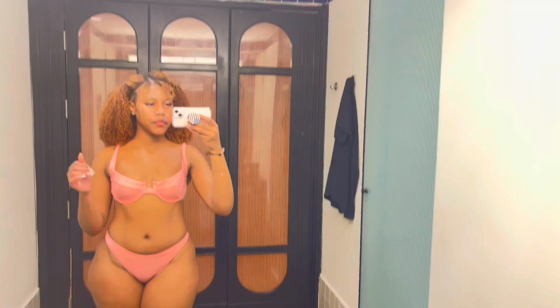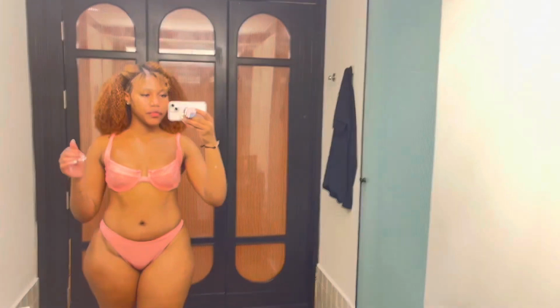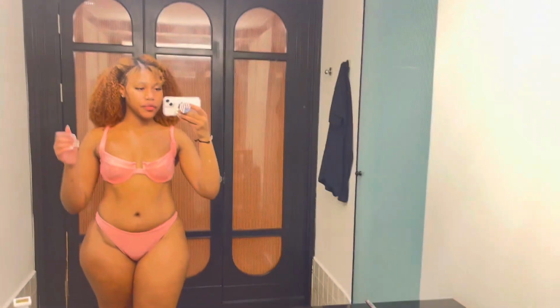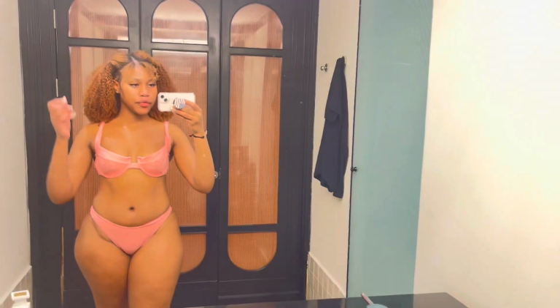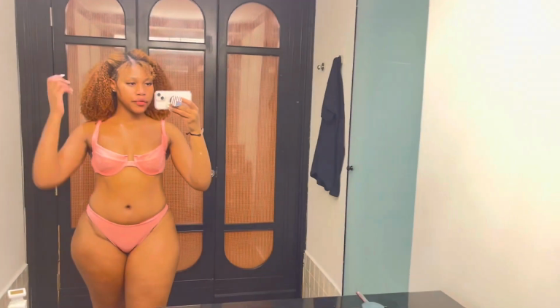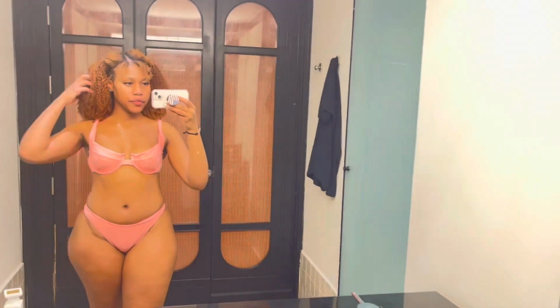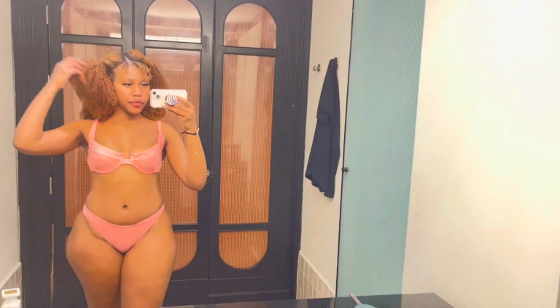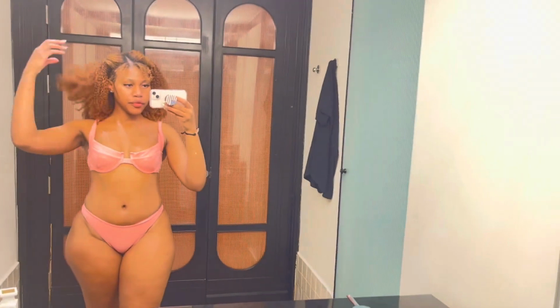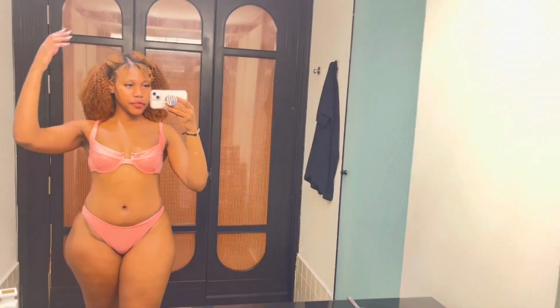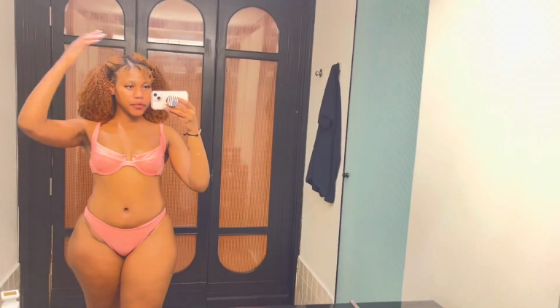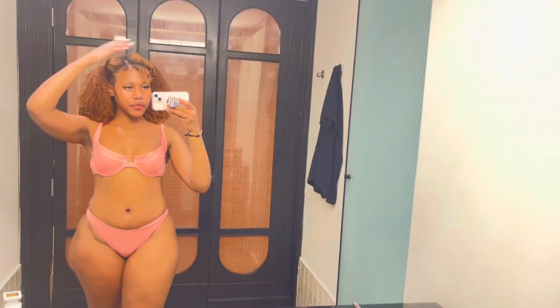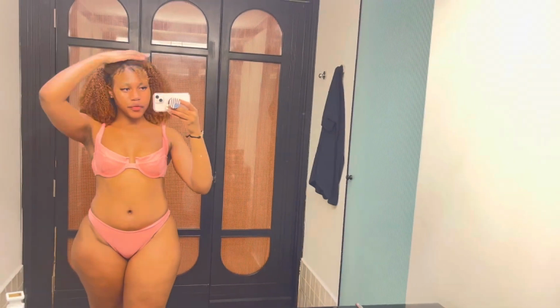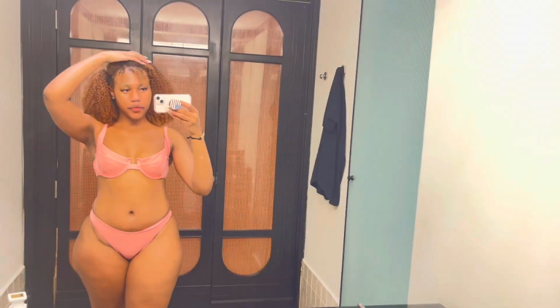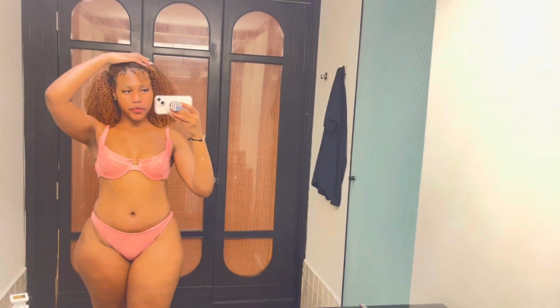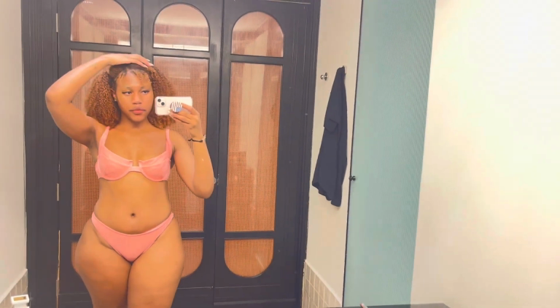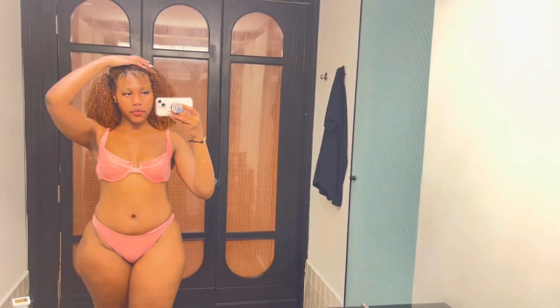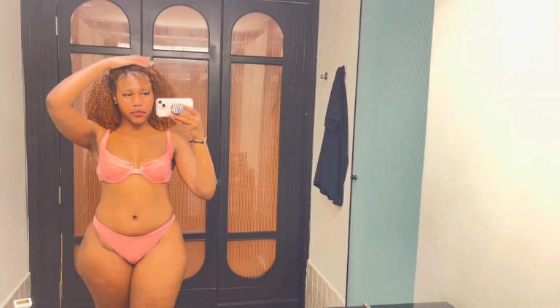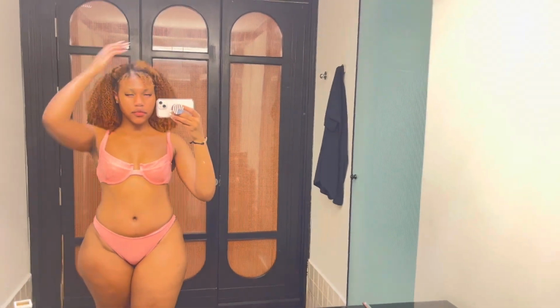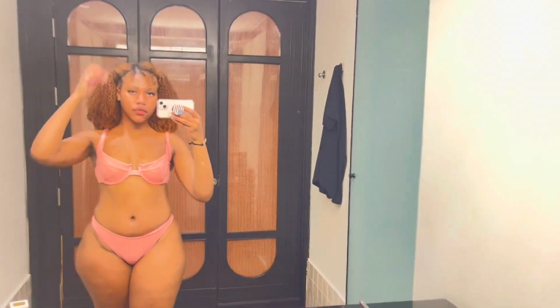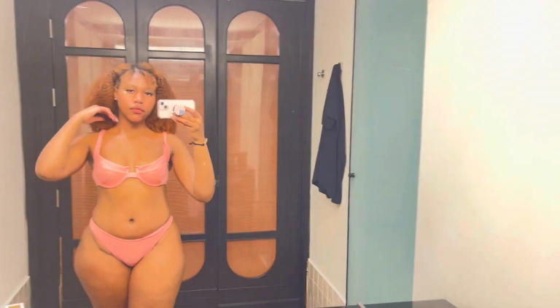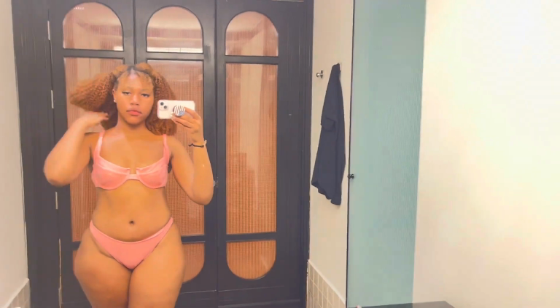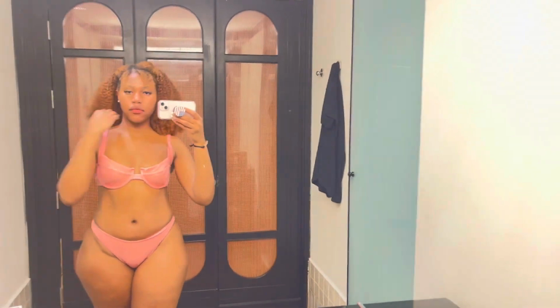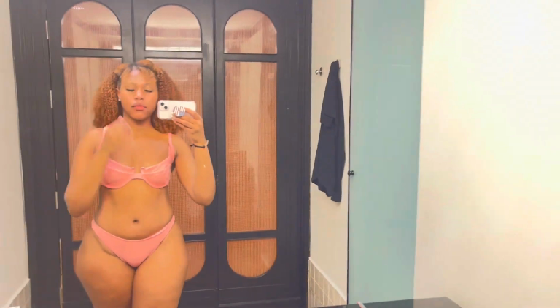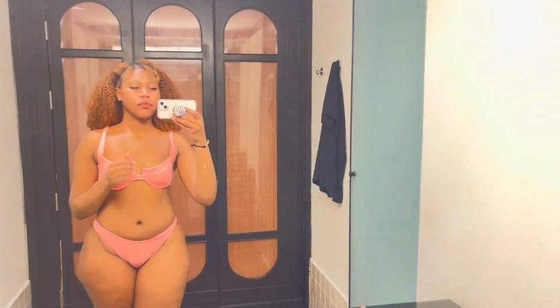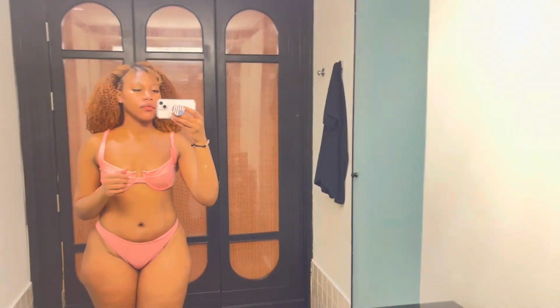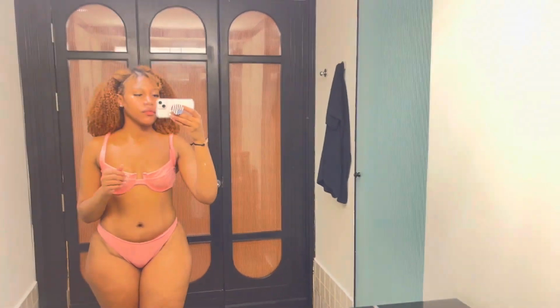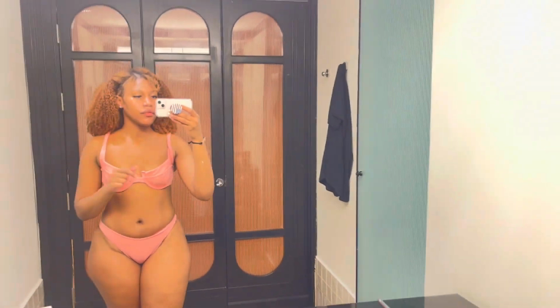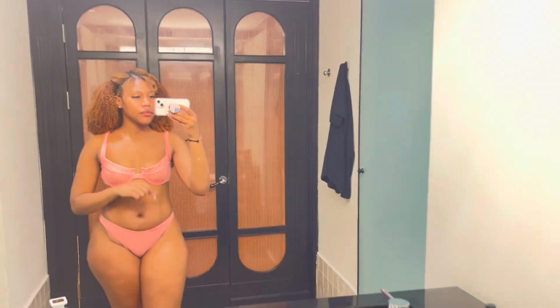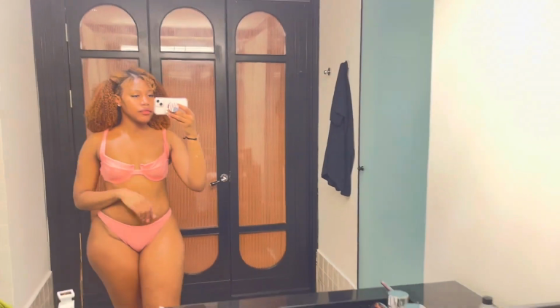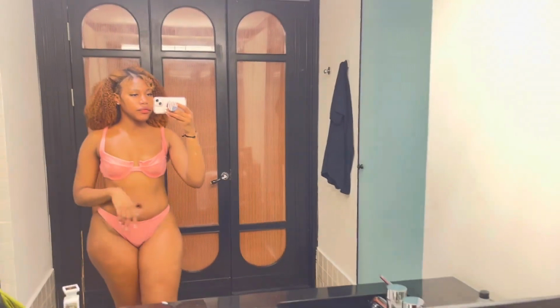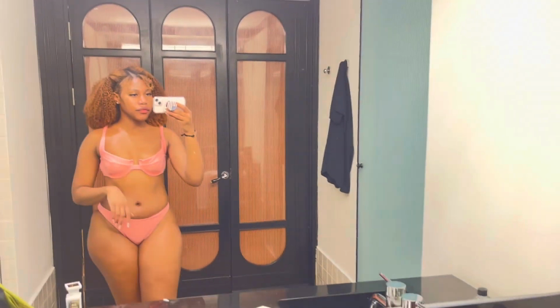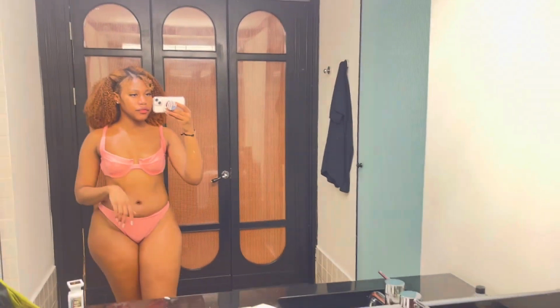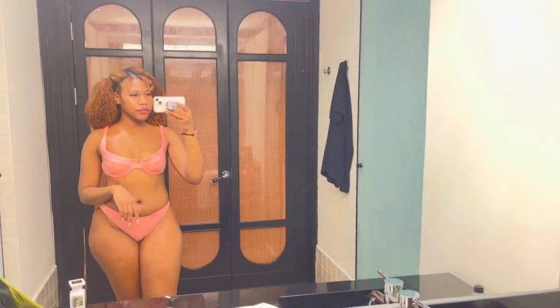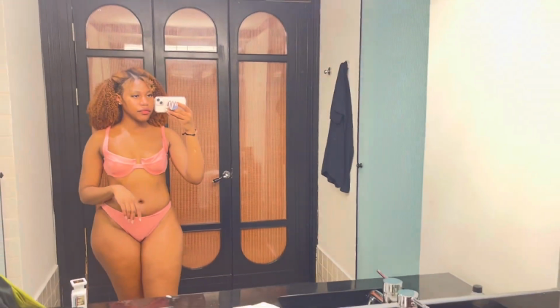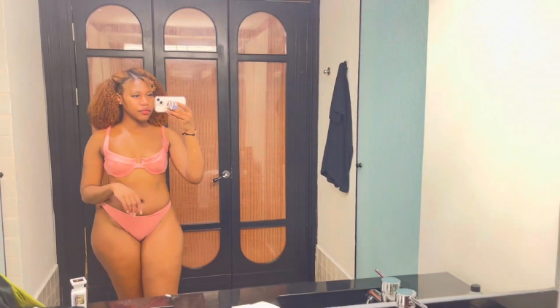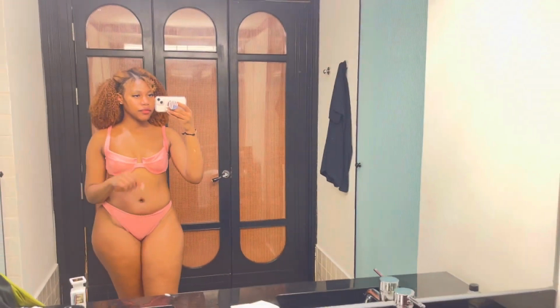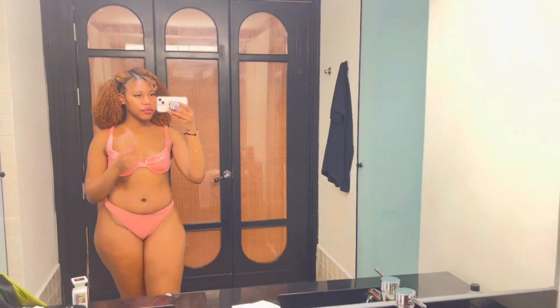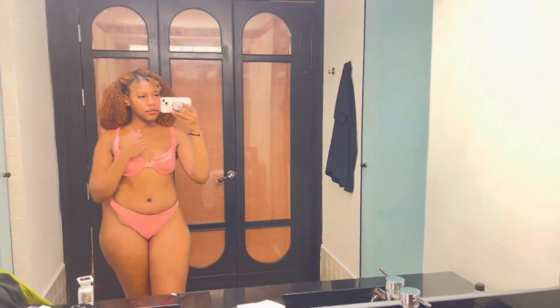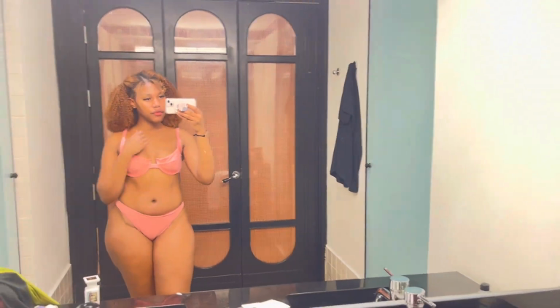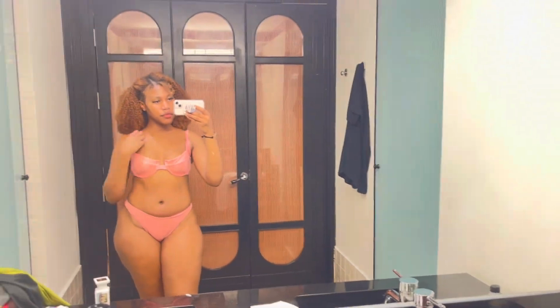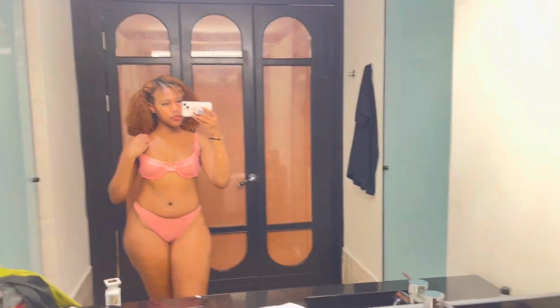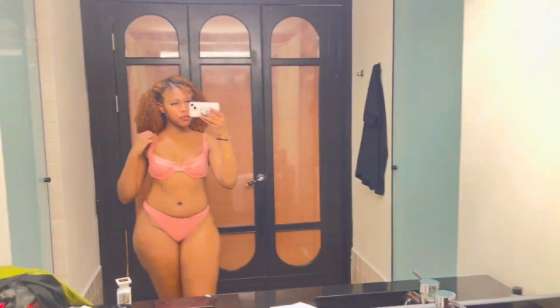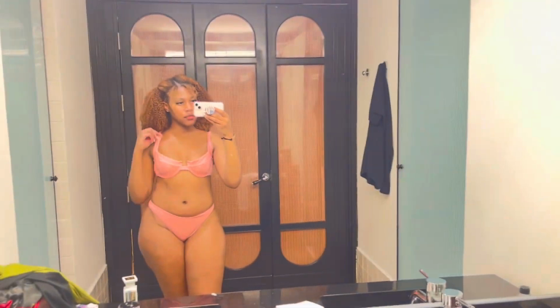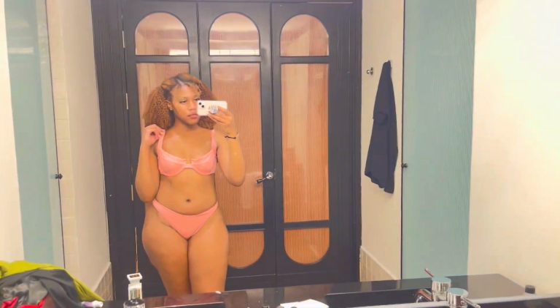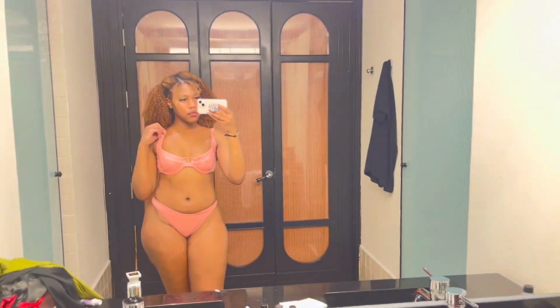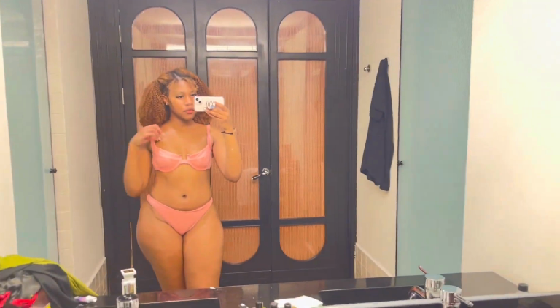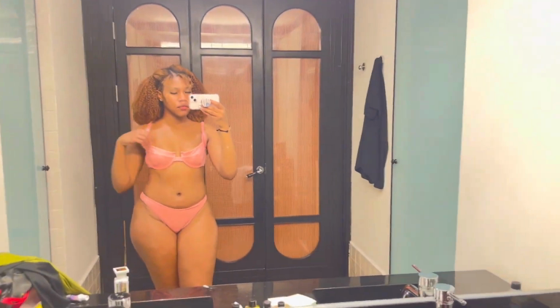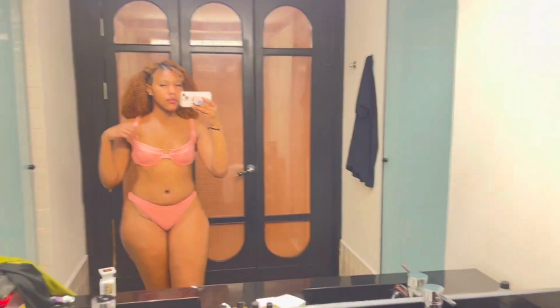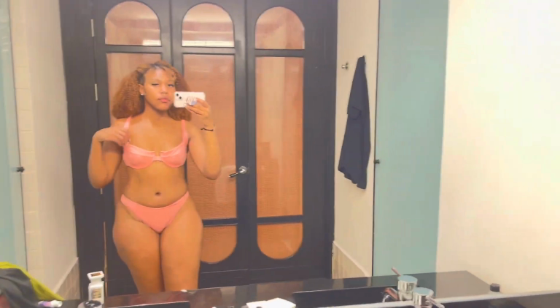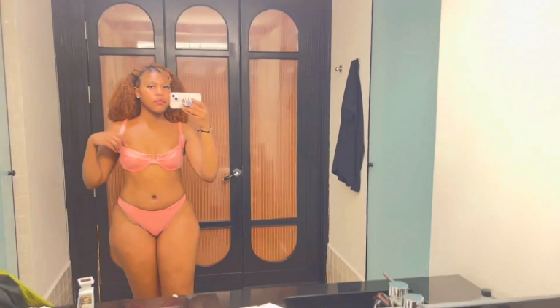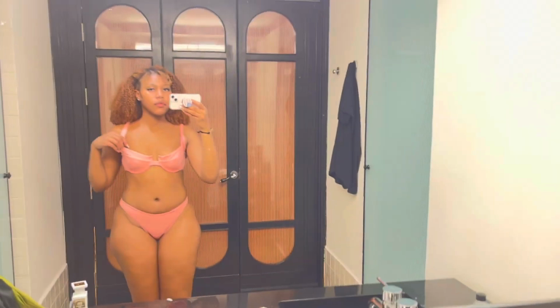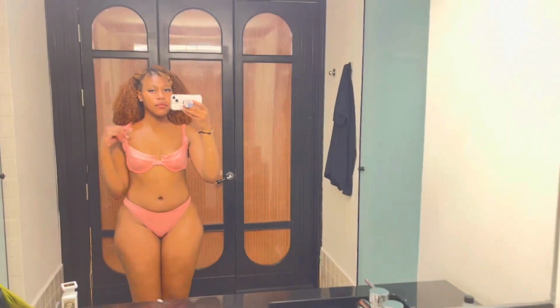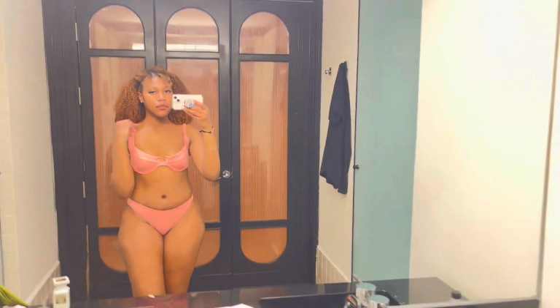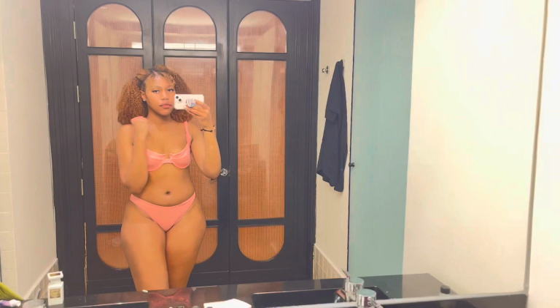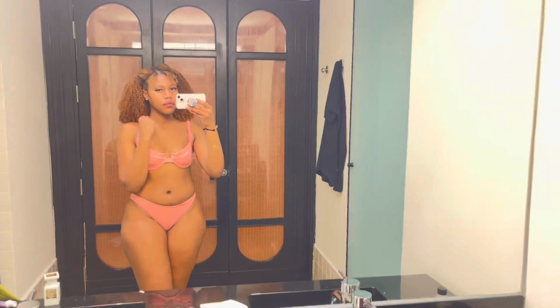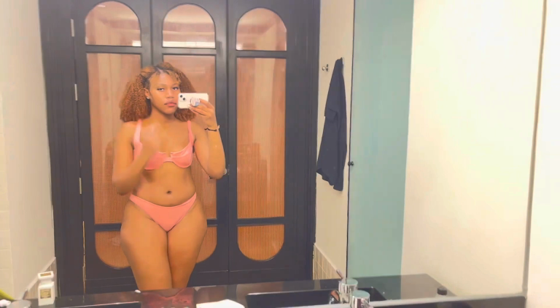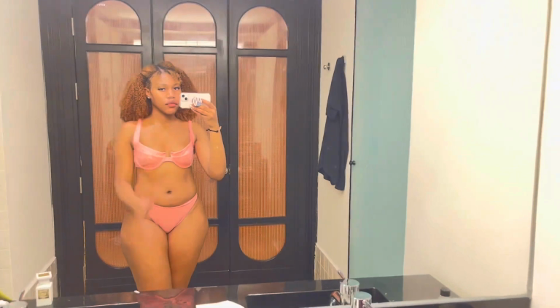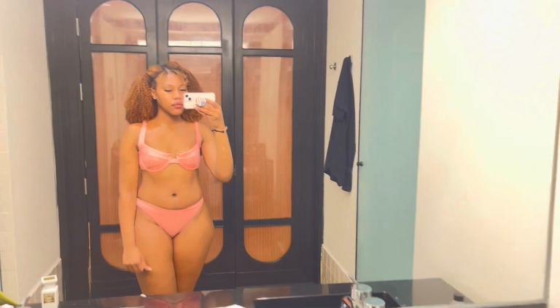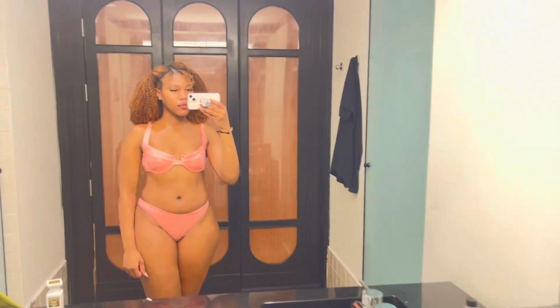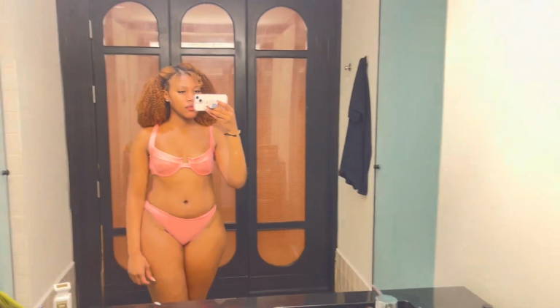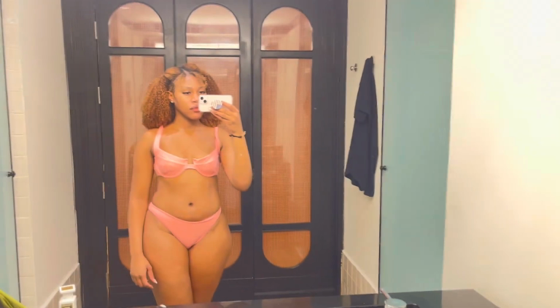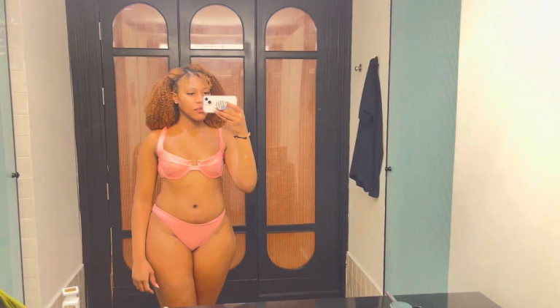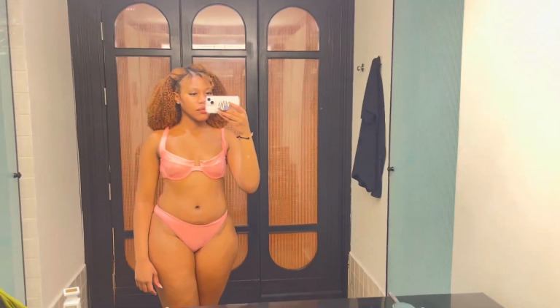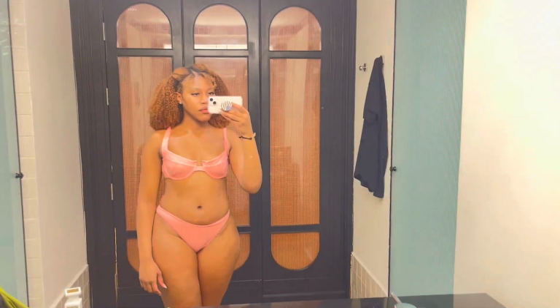Welcome back to another Pretty Little Thing vacation haul. I love Pretty Little Thing and I love their little sets.